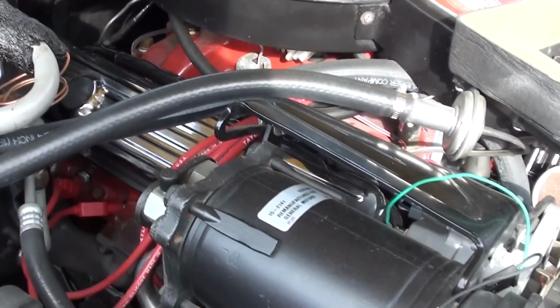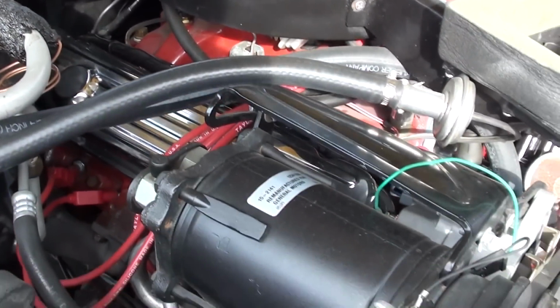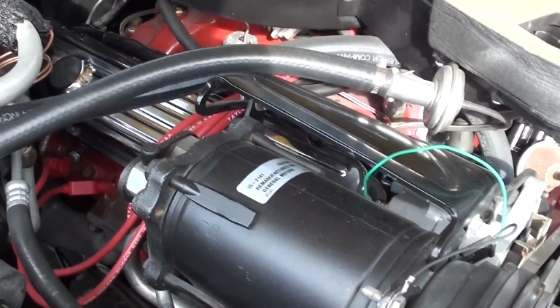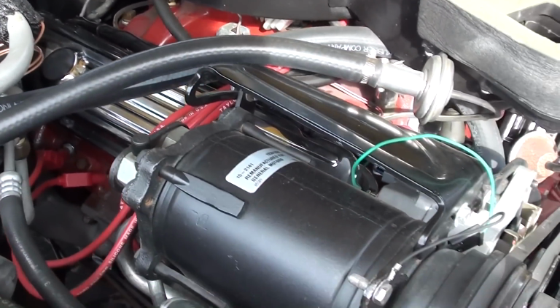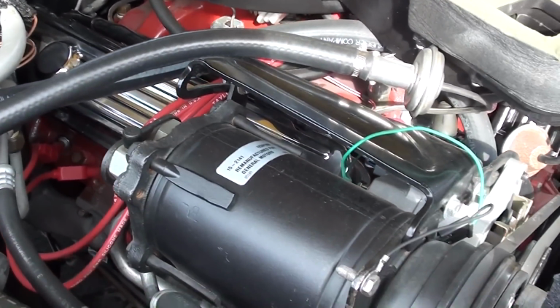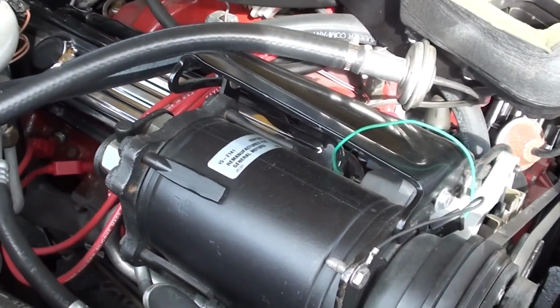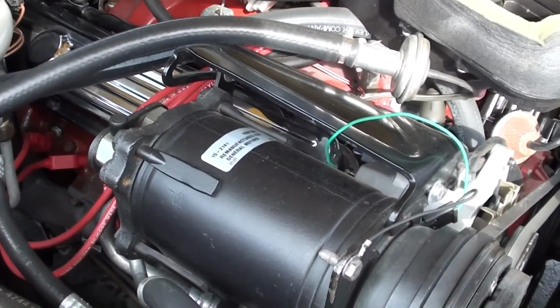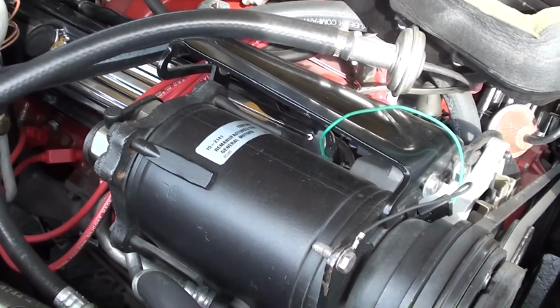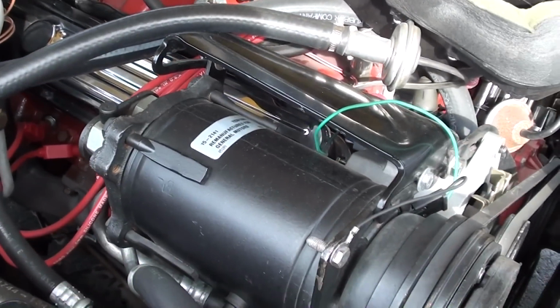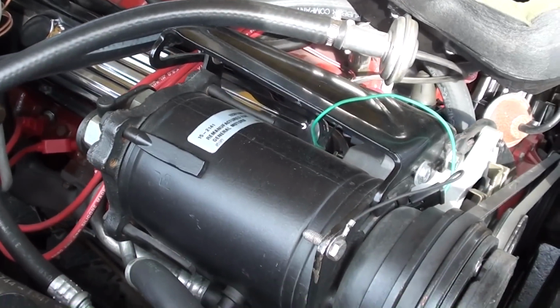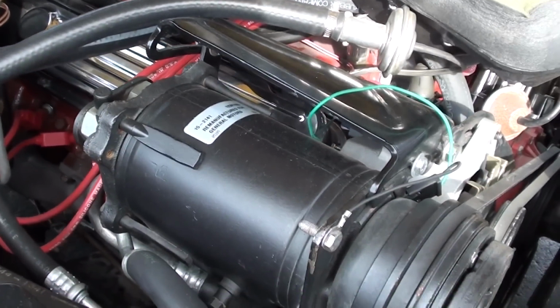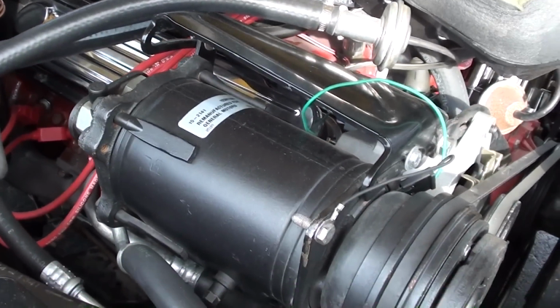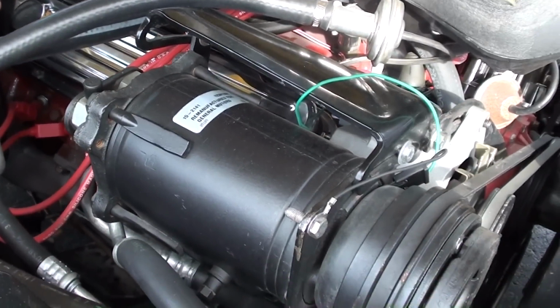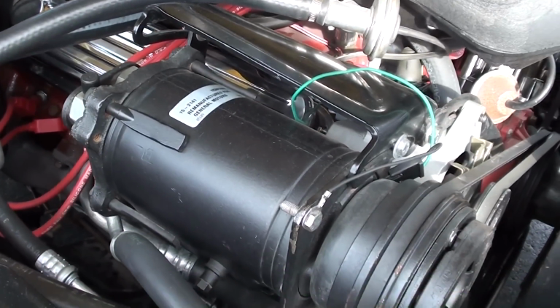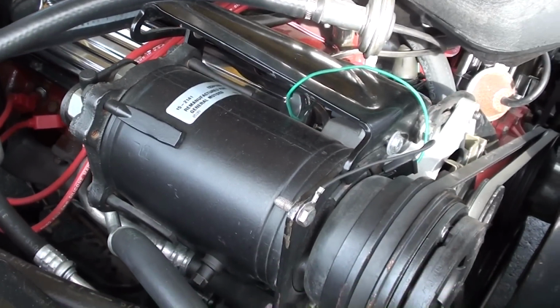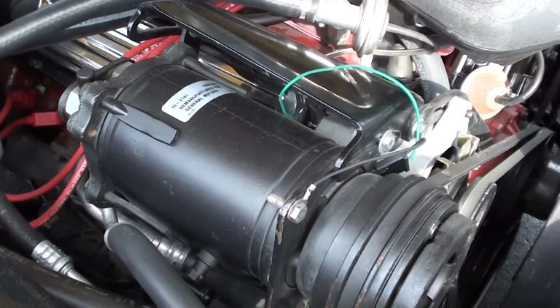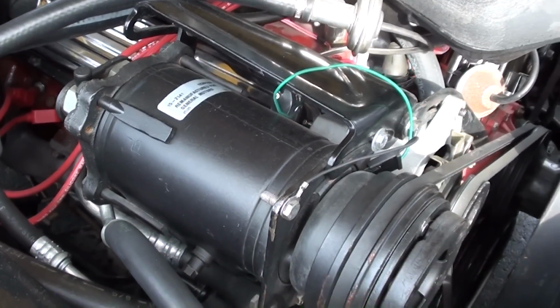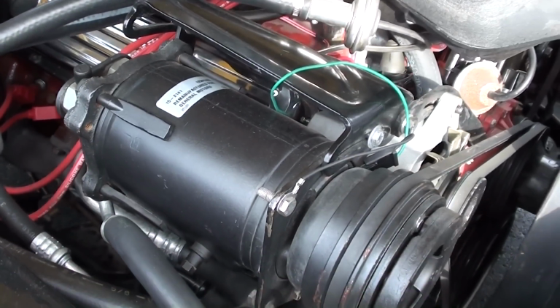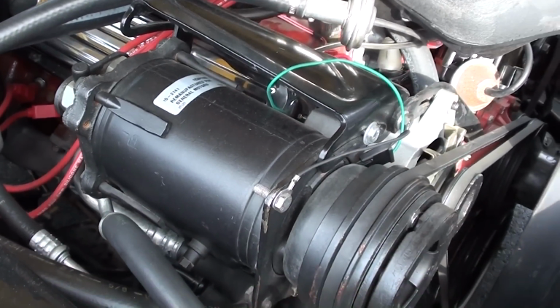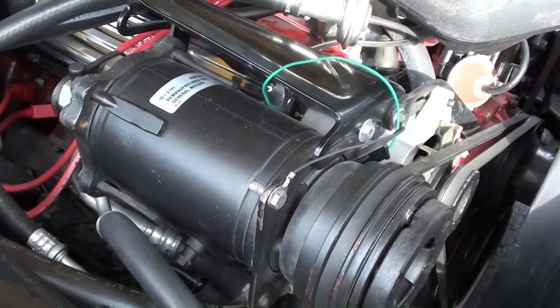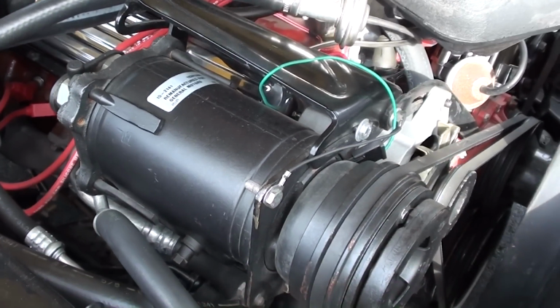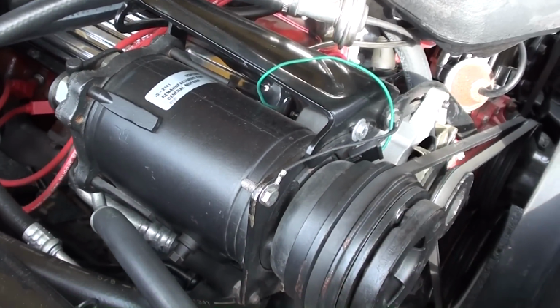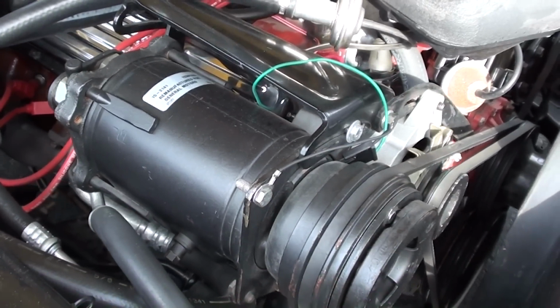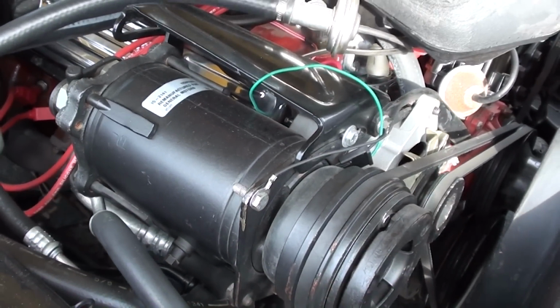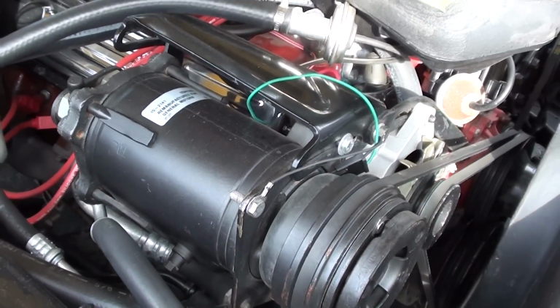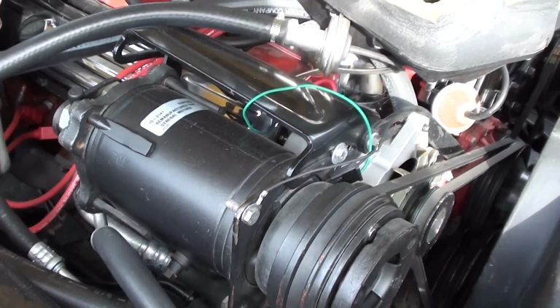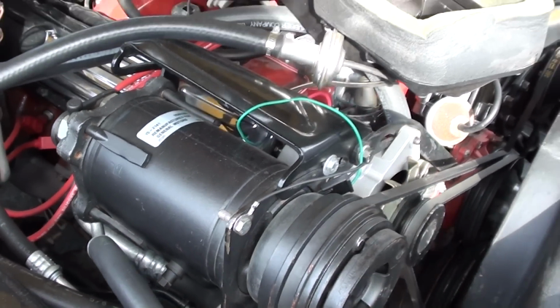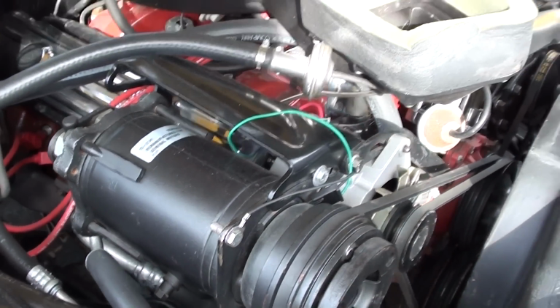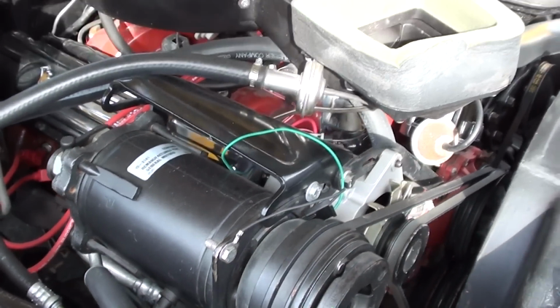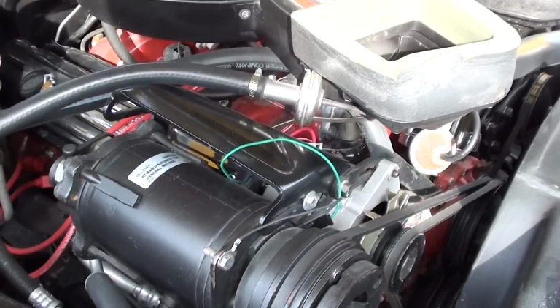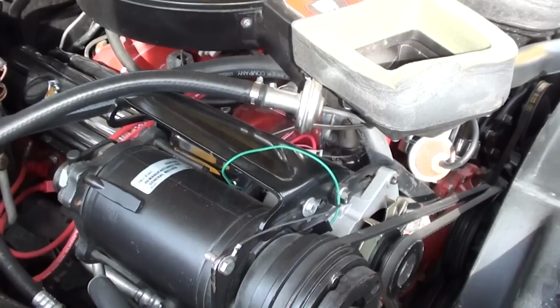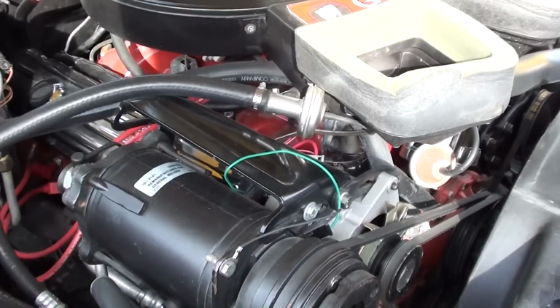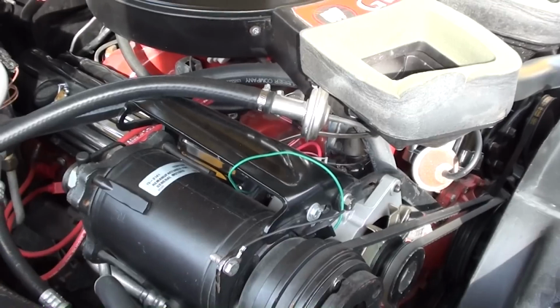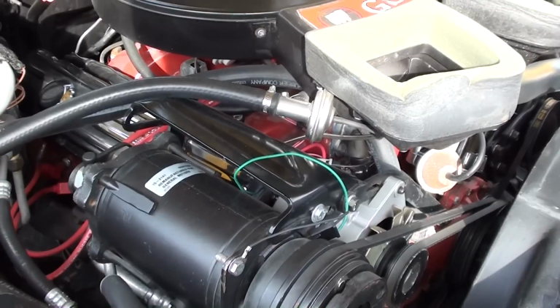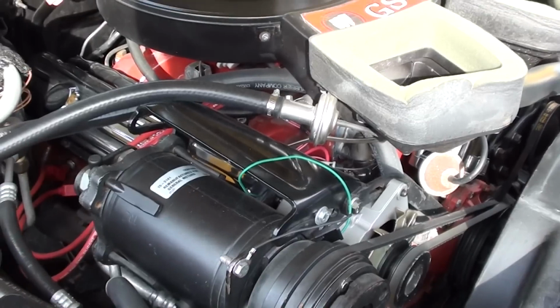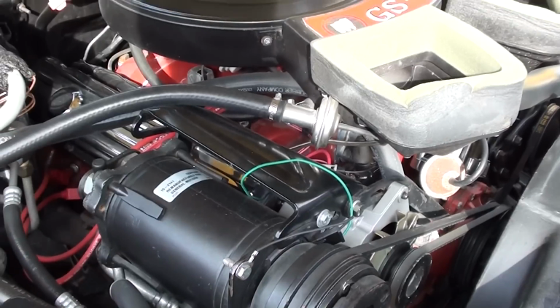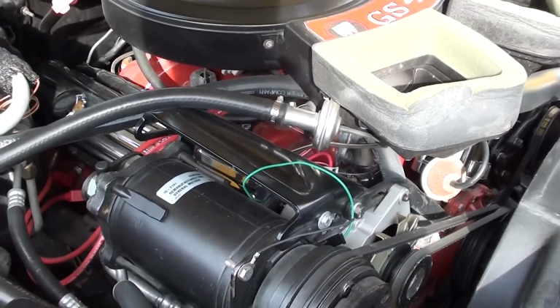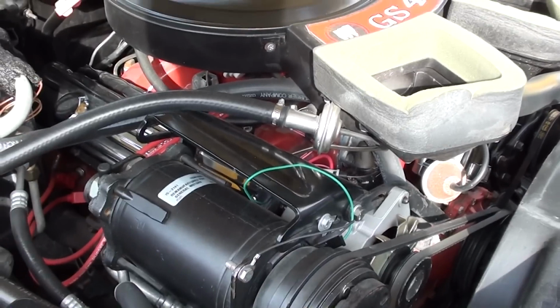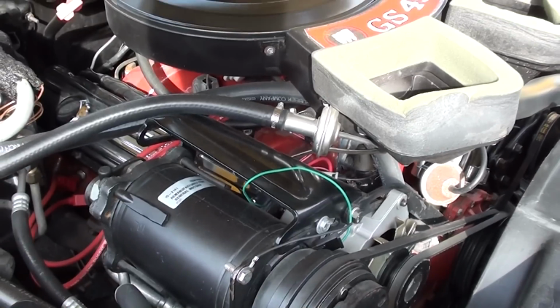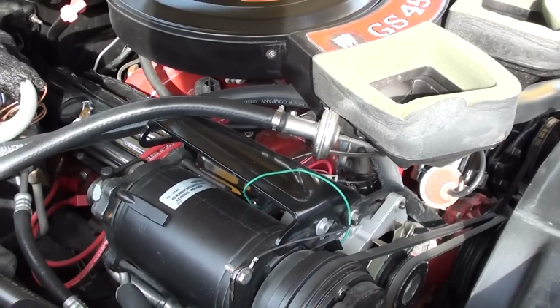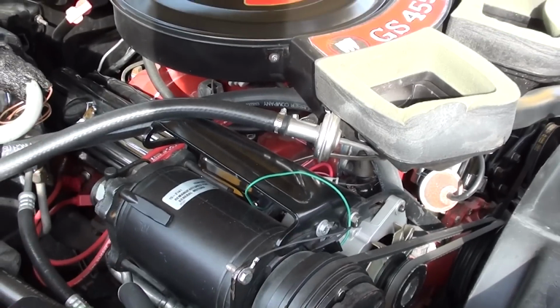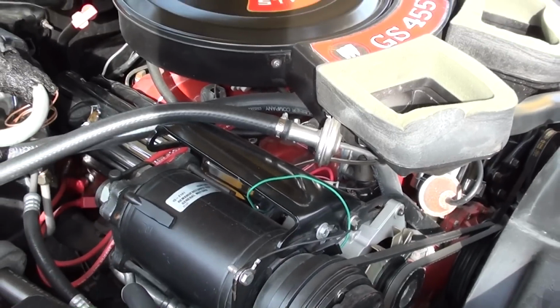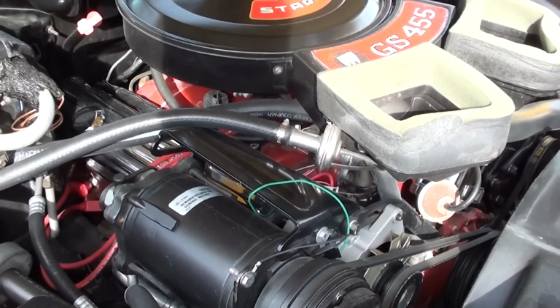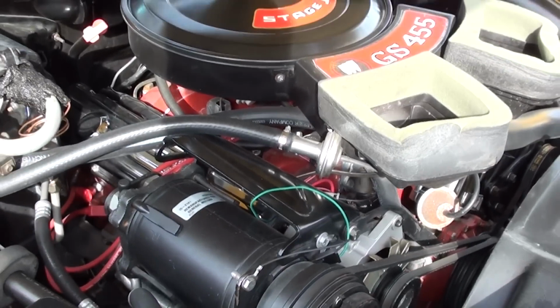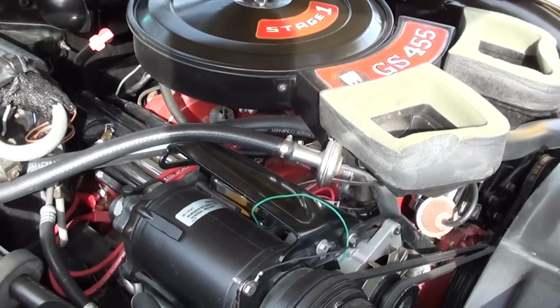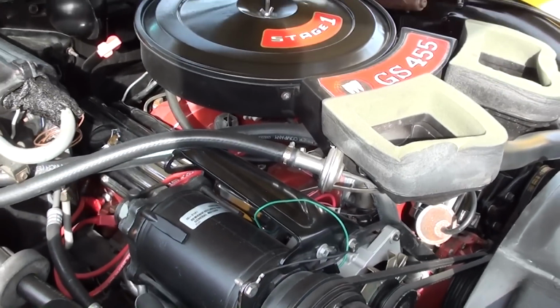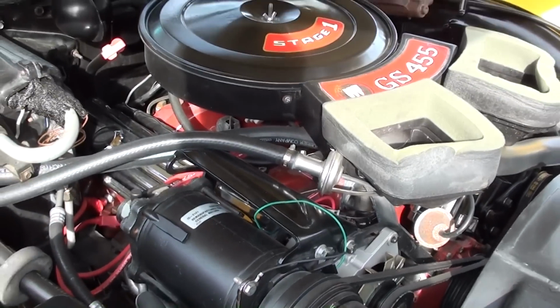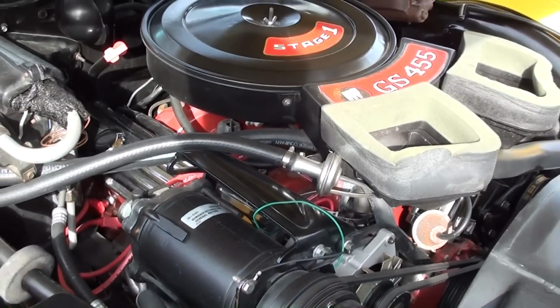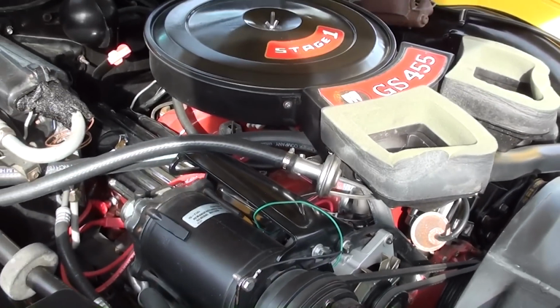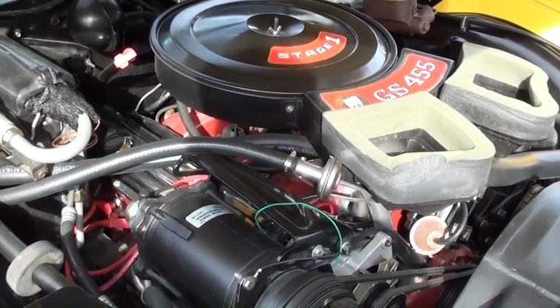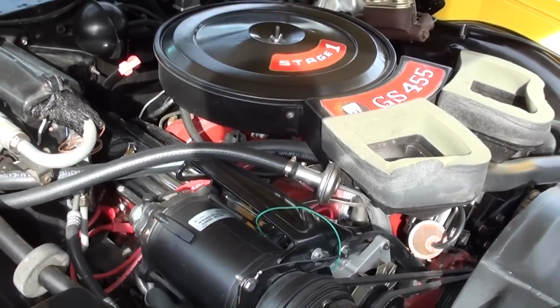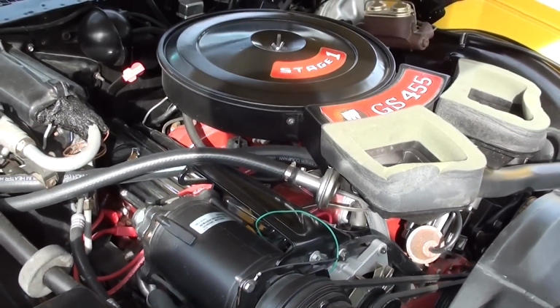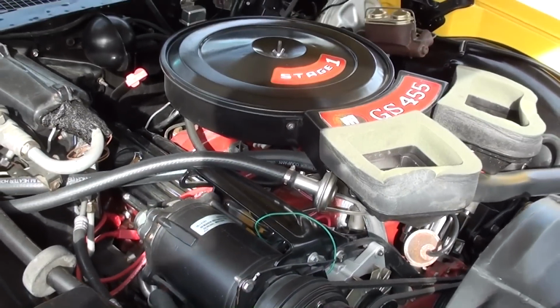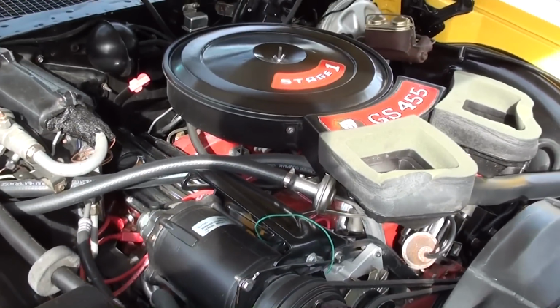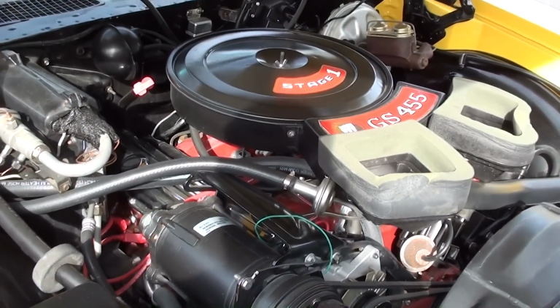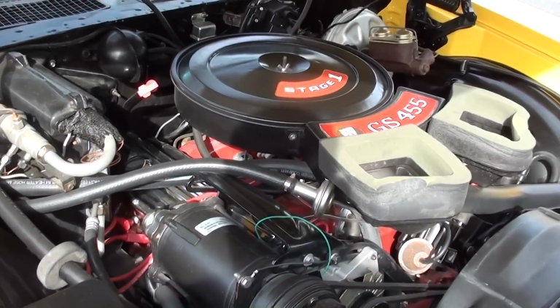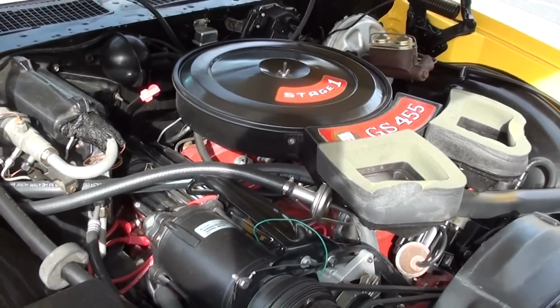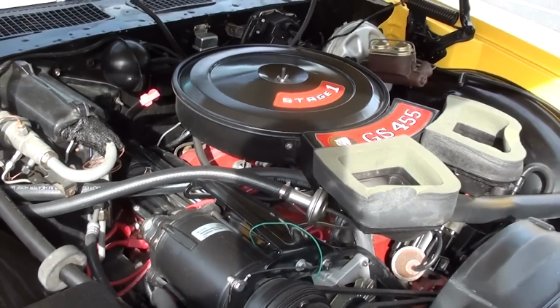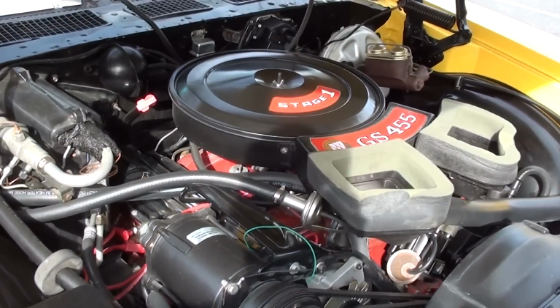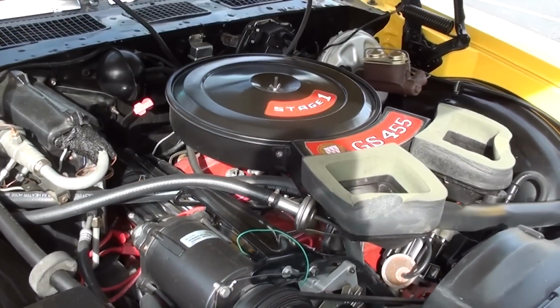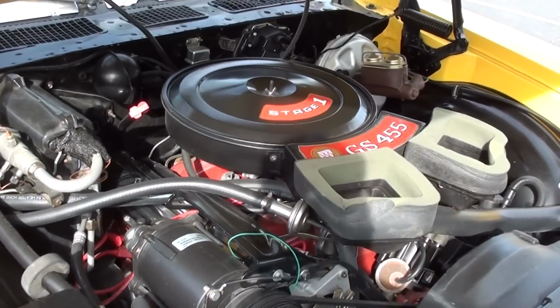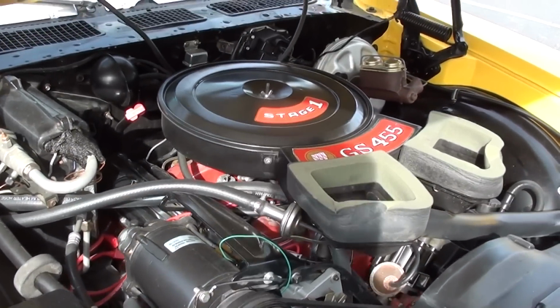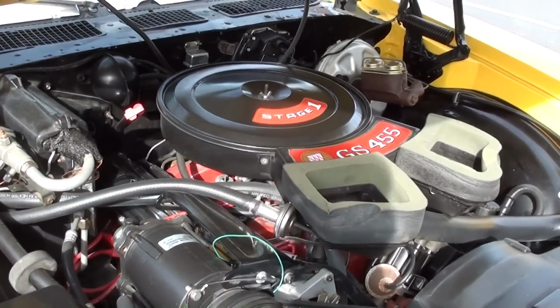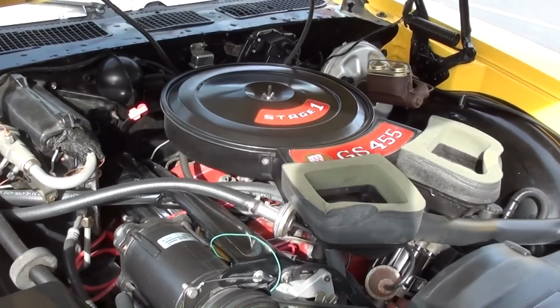This is an air conditioned car as well. So over 500 lb-ft of torque and air conditioning — that's pretty awesome.